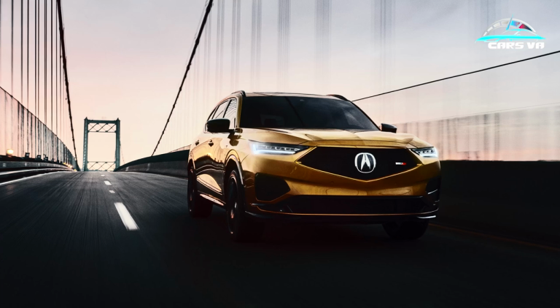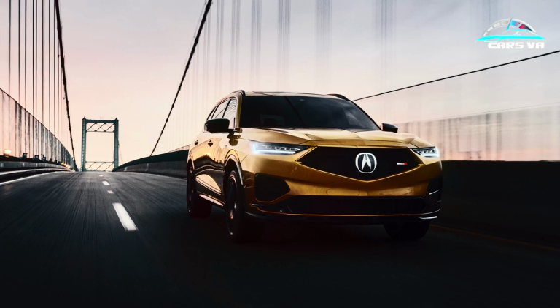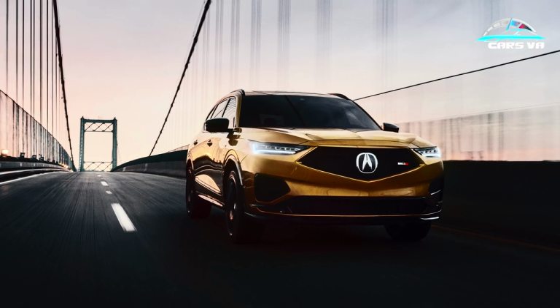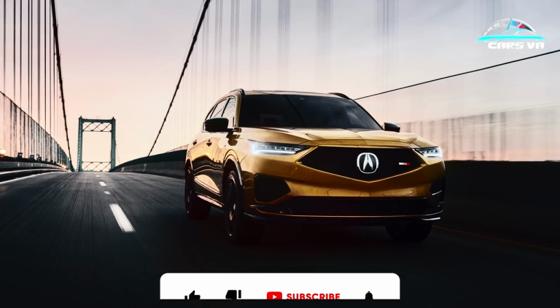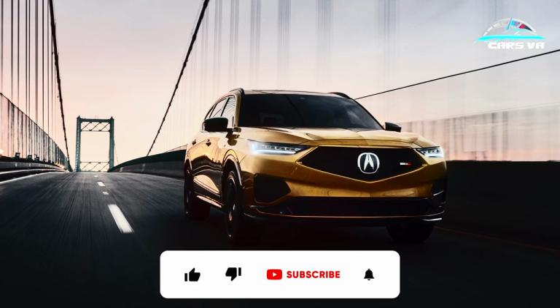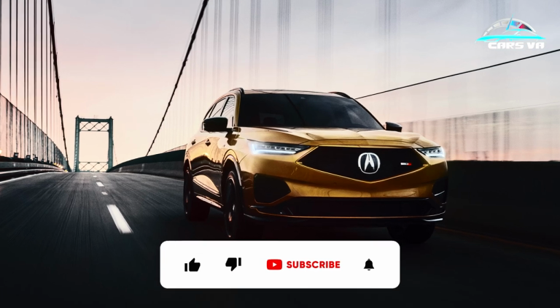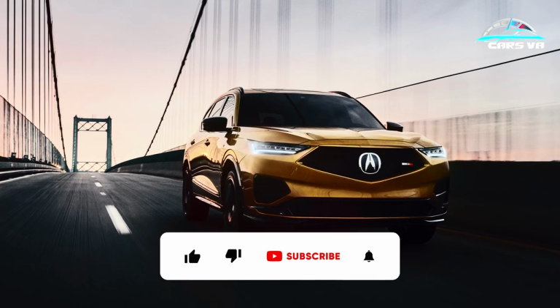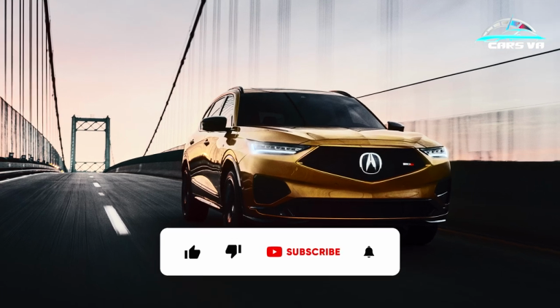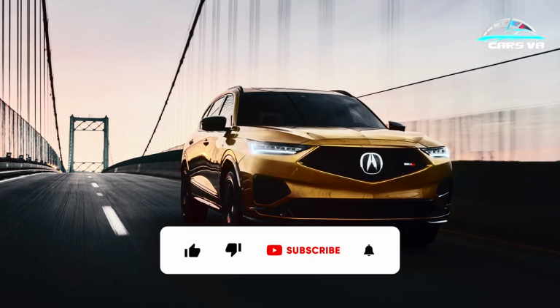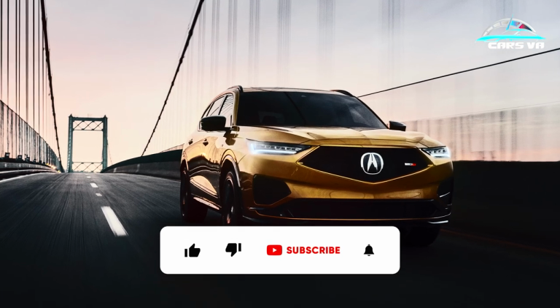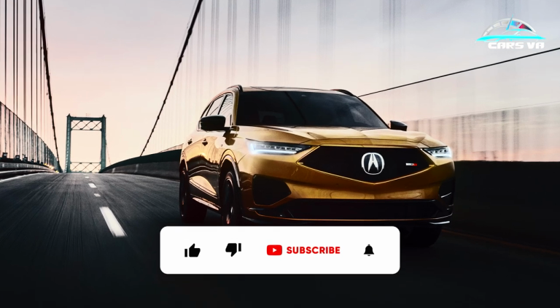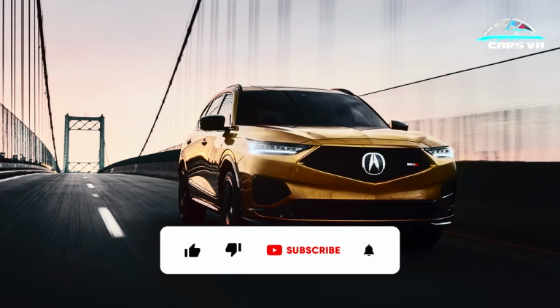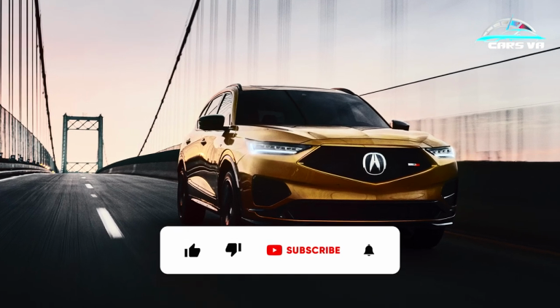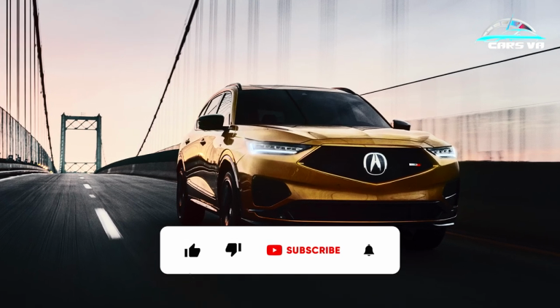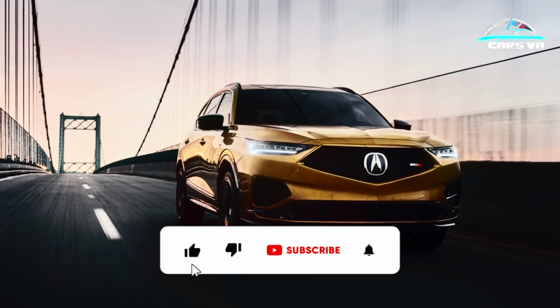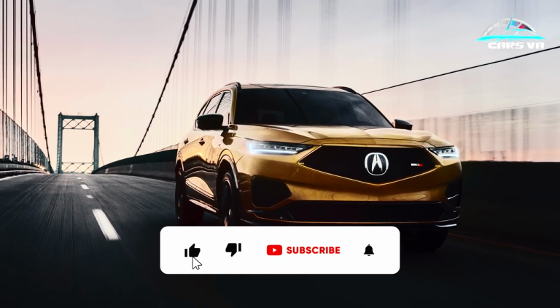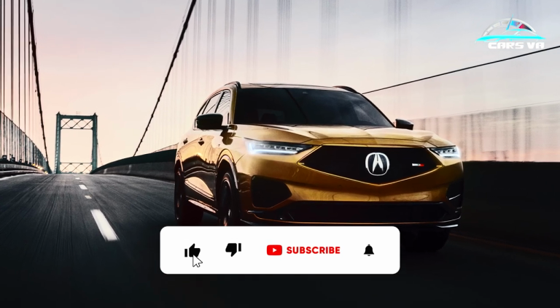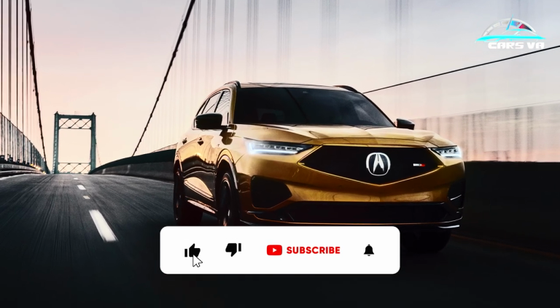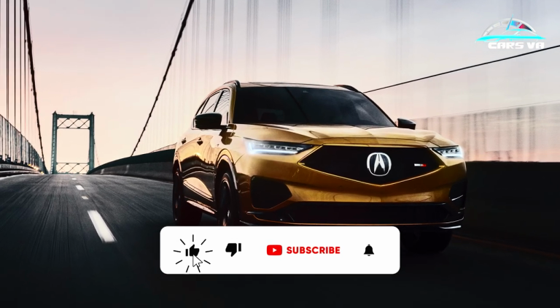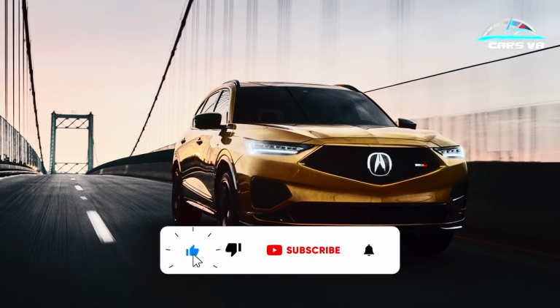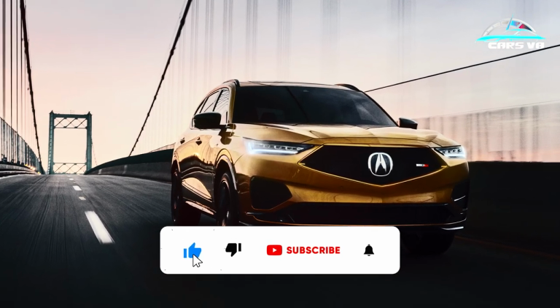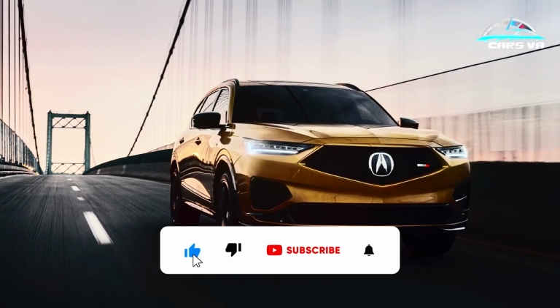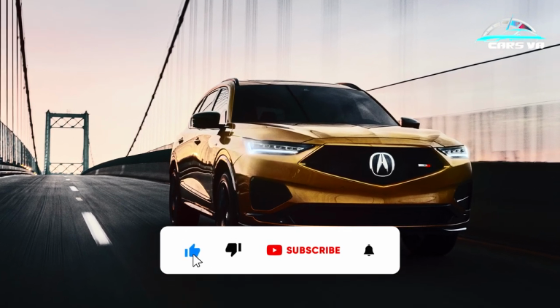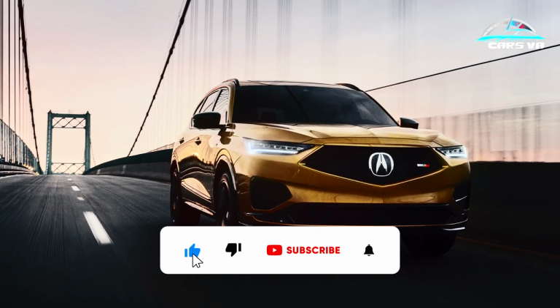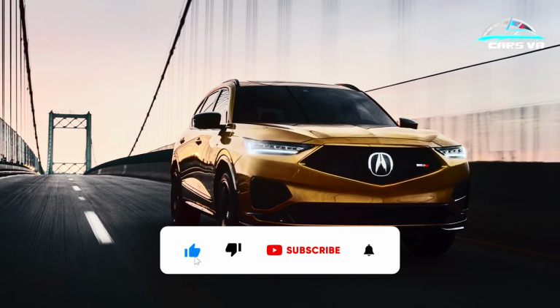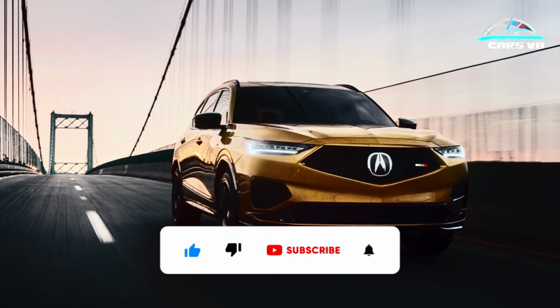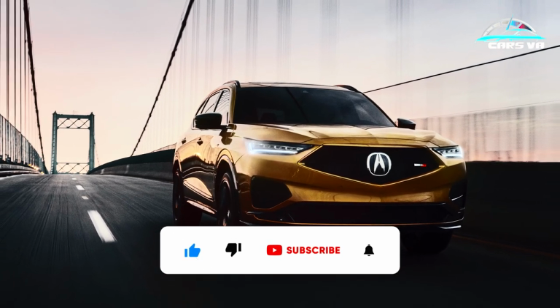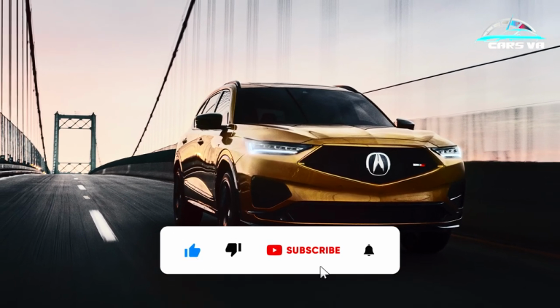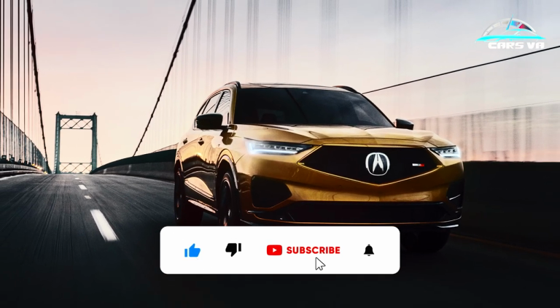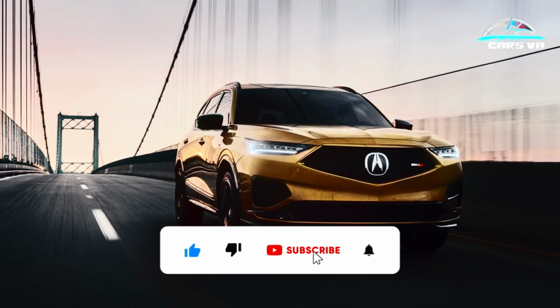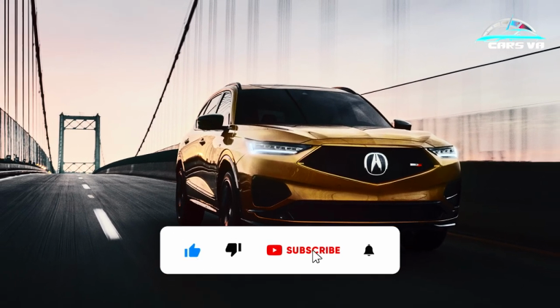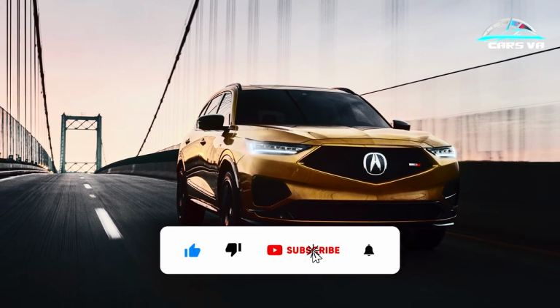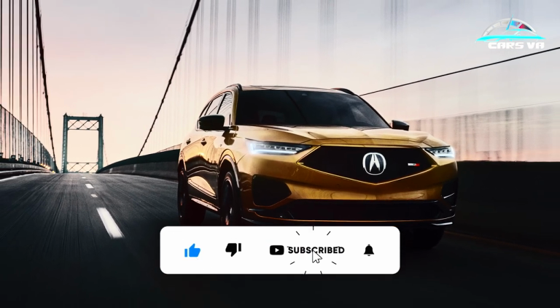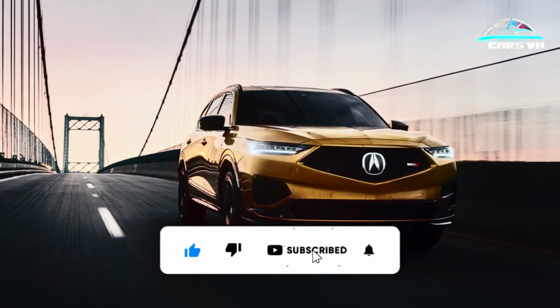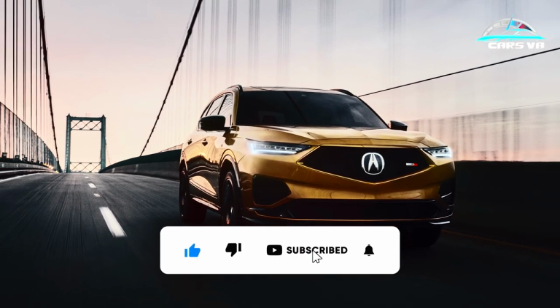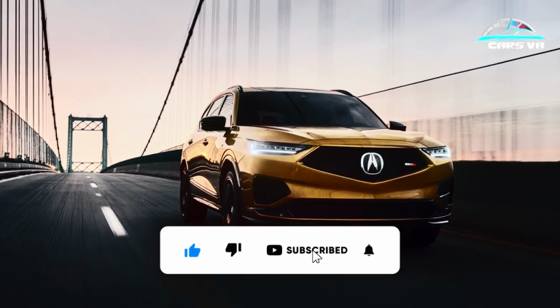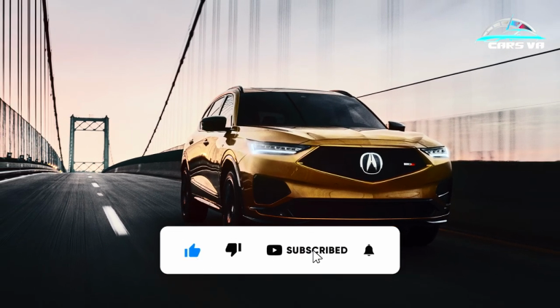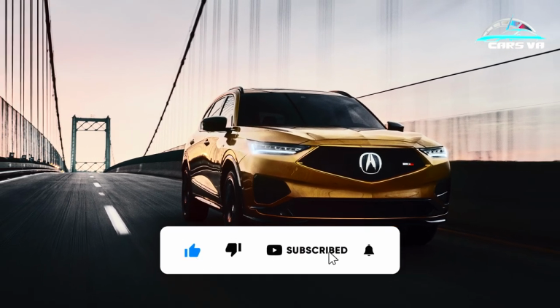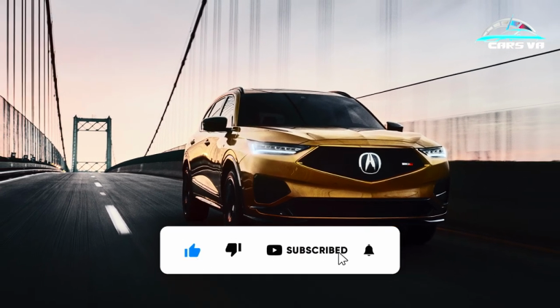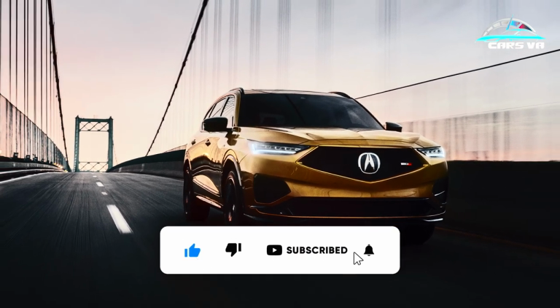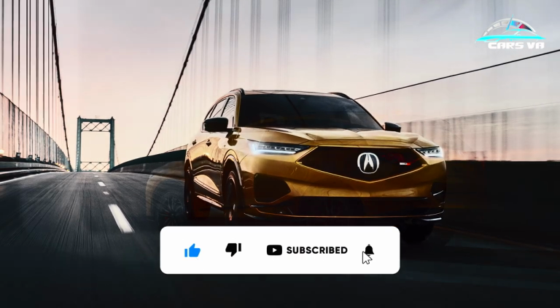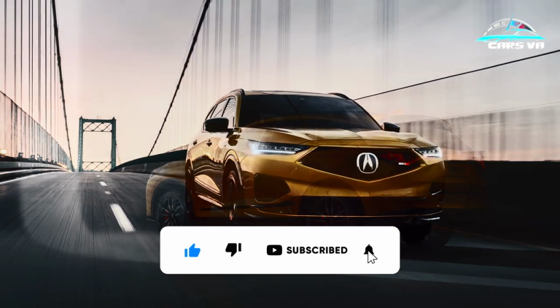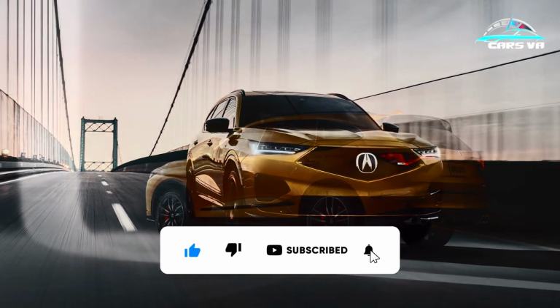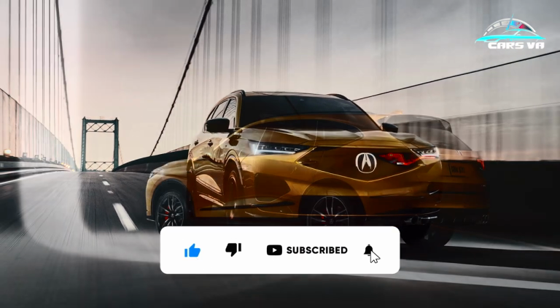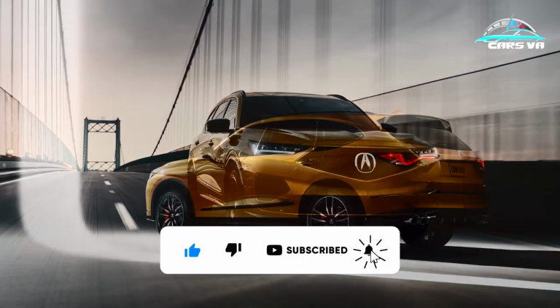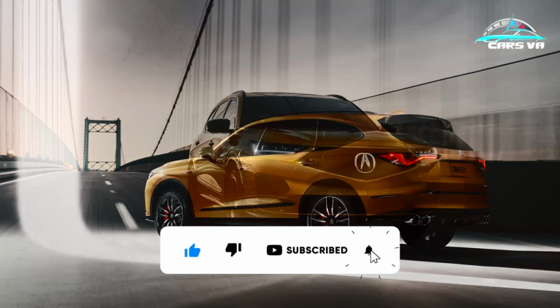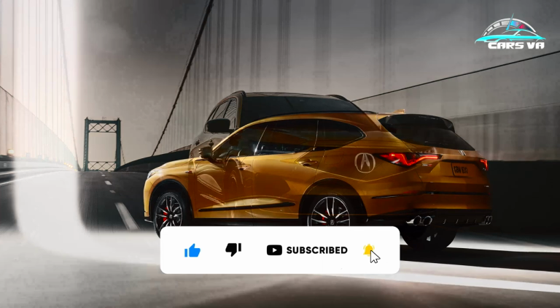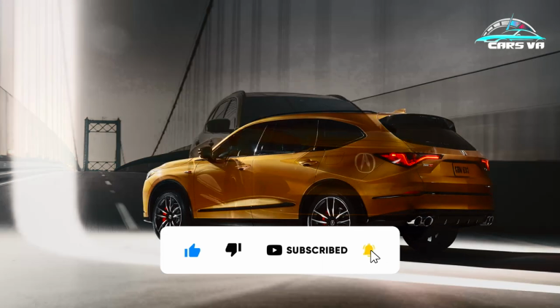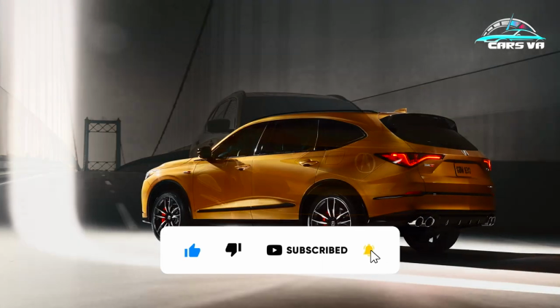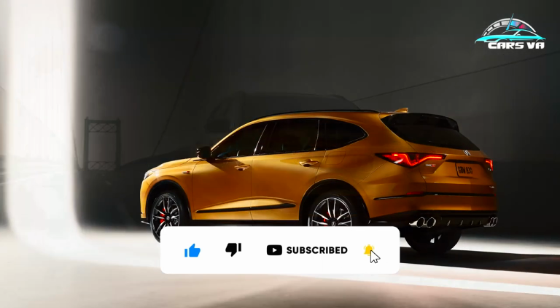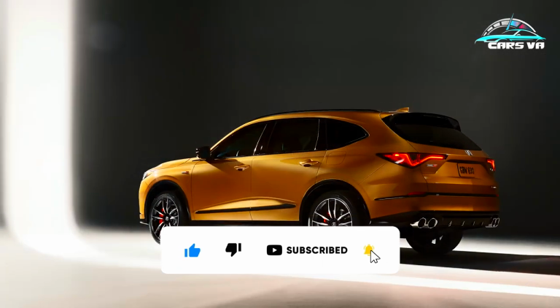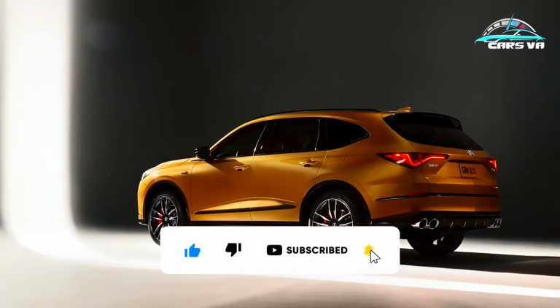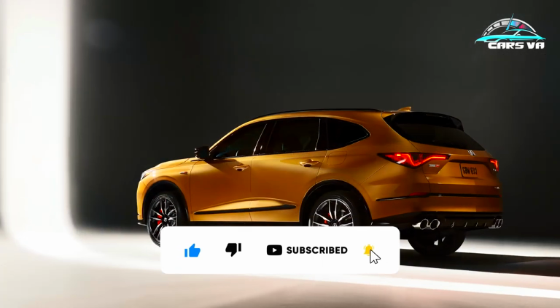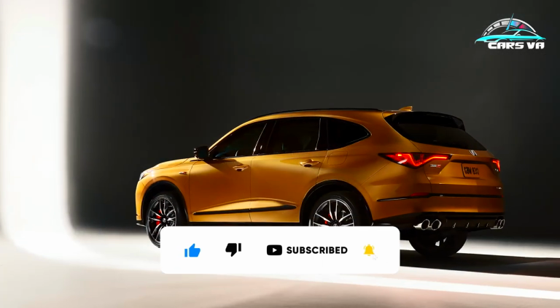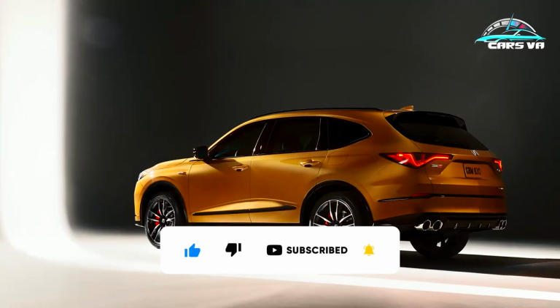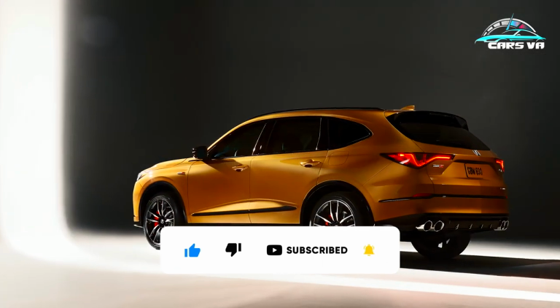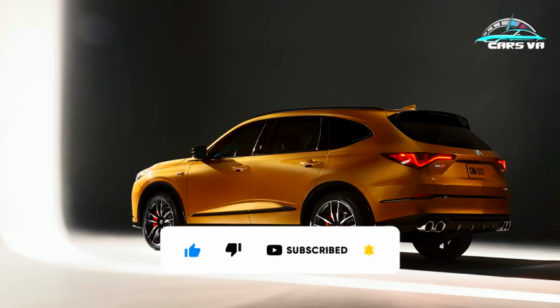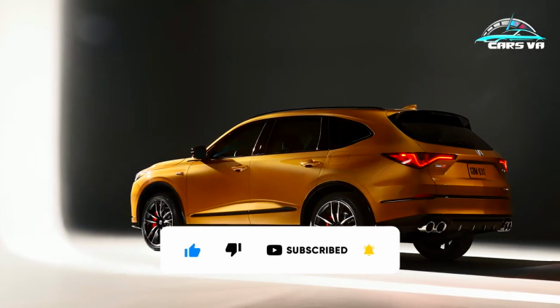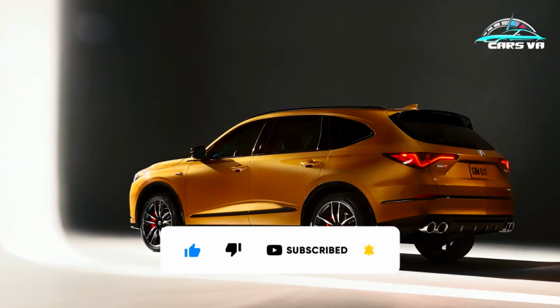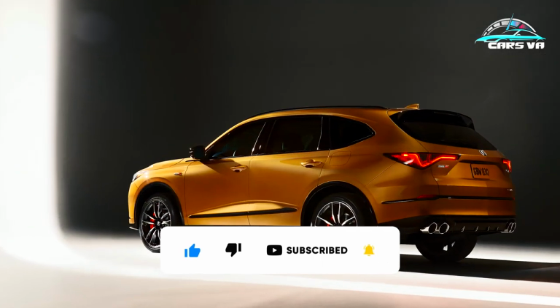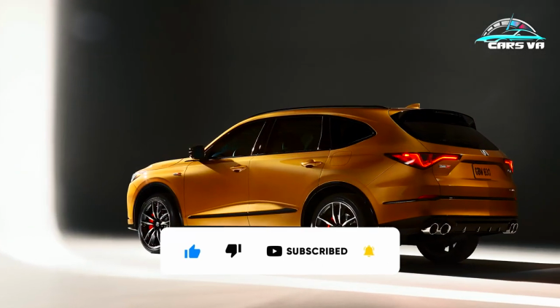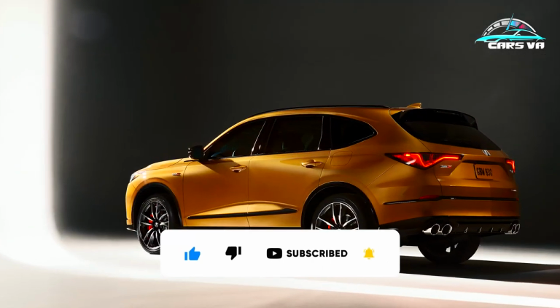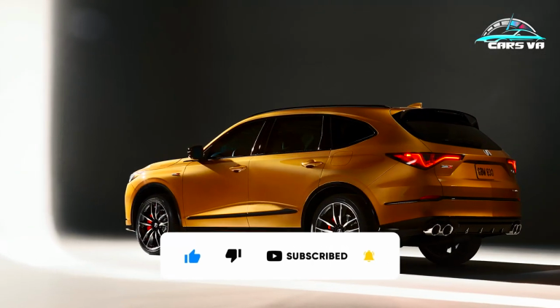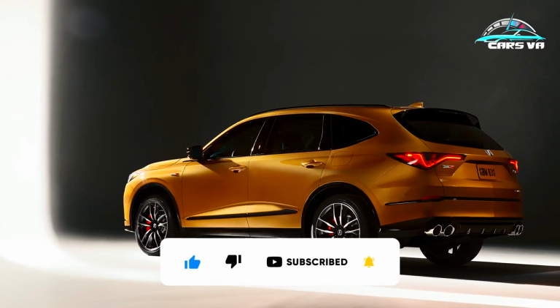Acura's Type S brand has expanded to include the MDX, creating a sleek-looking performance SUV.